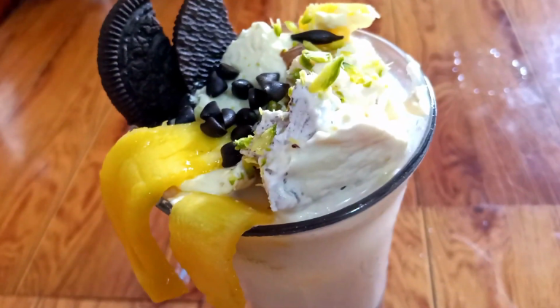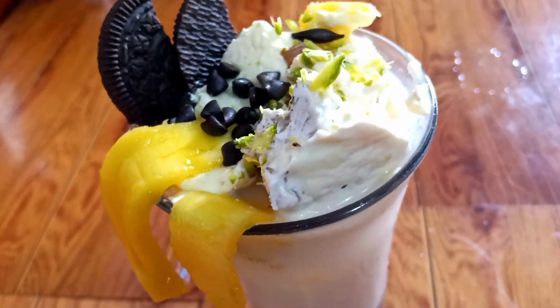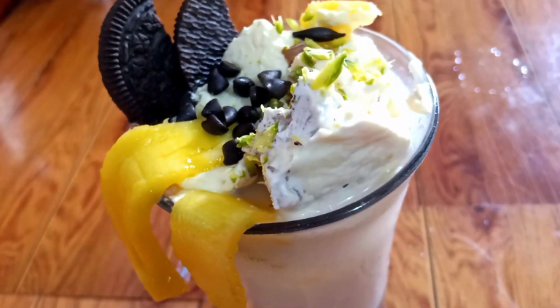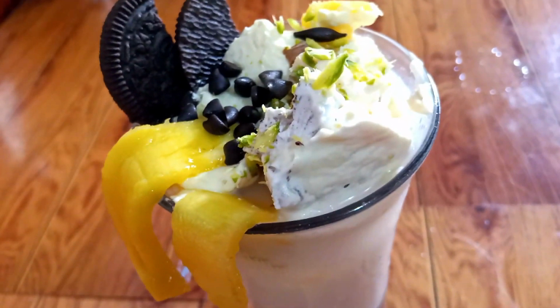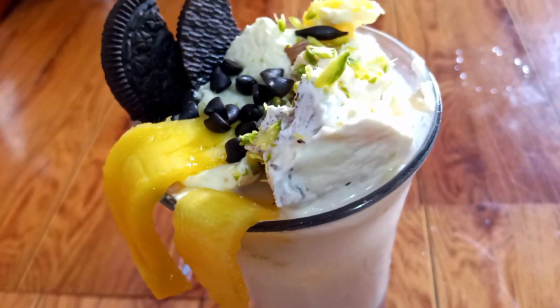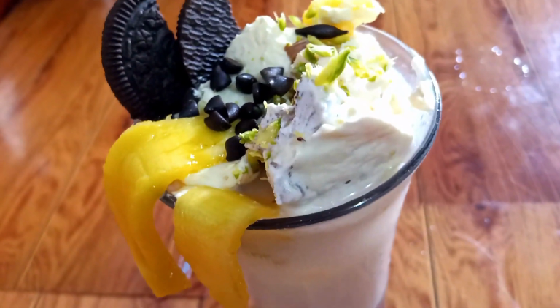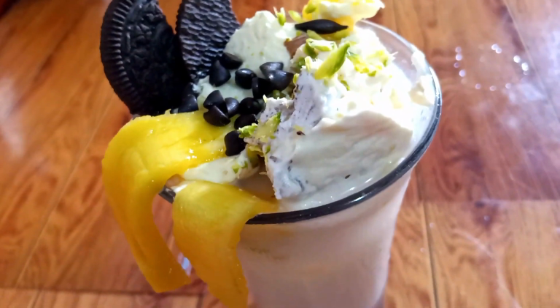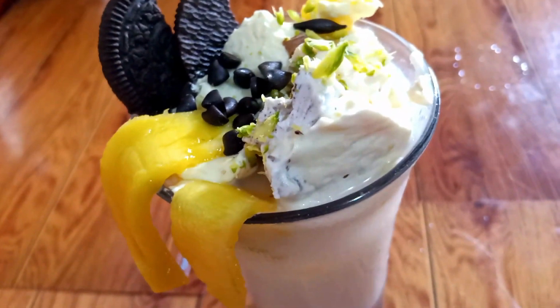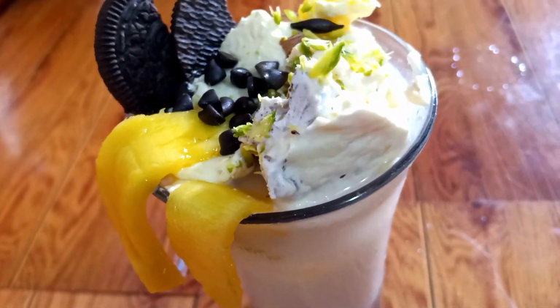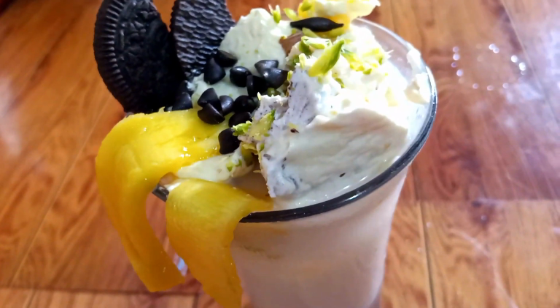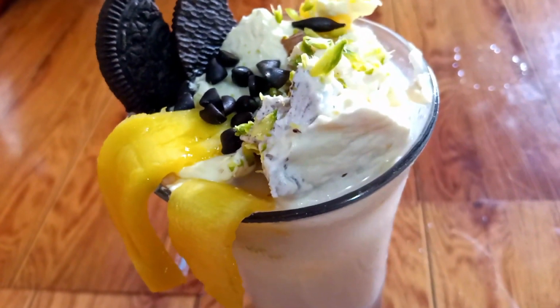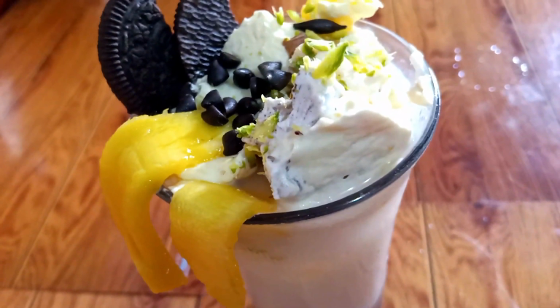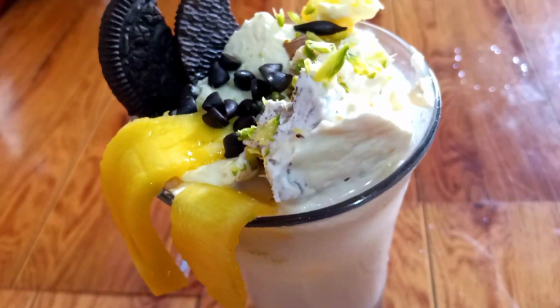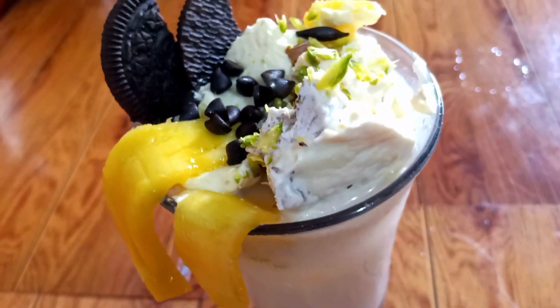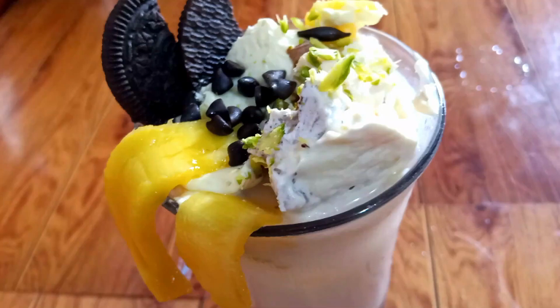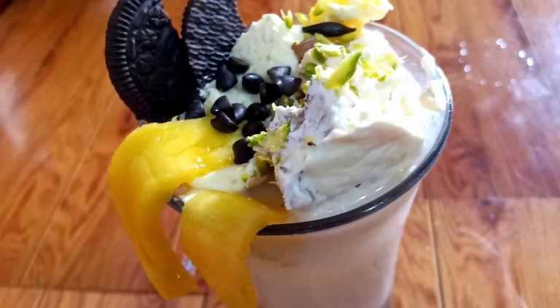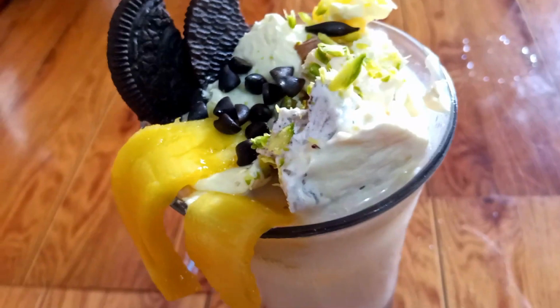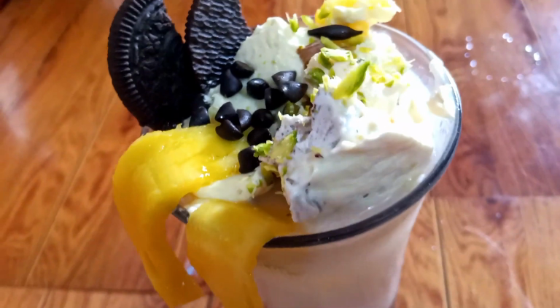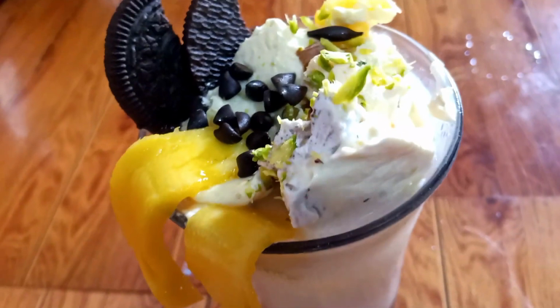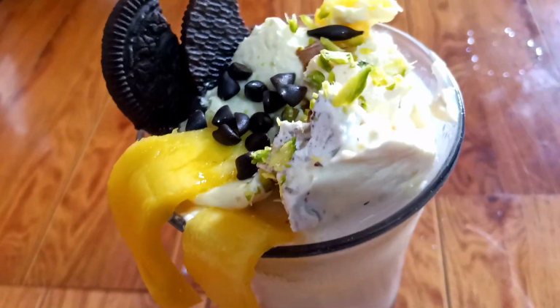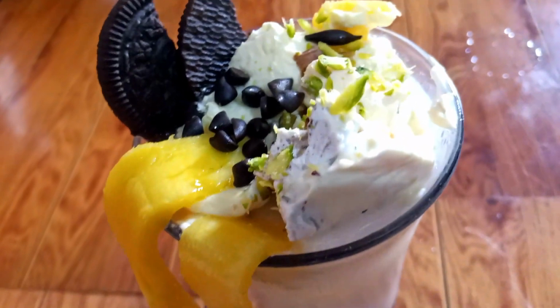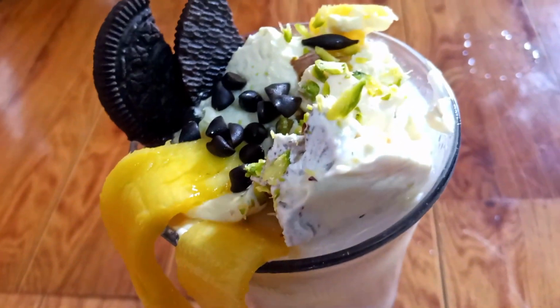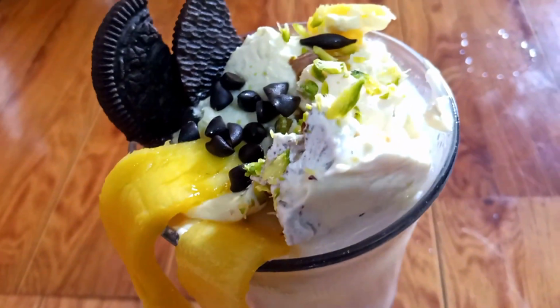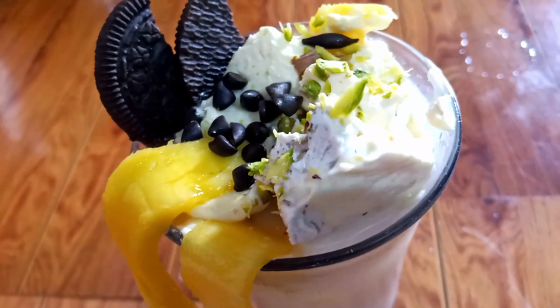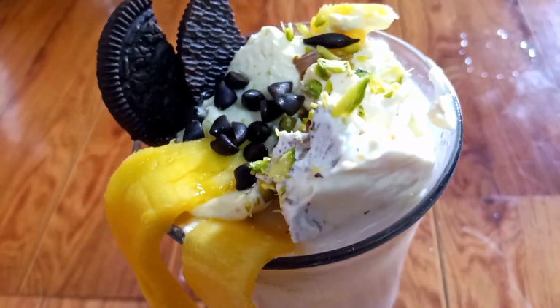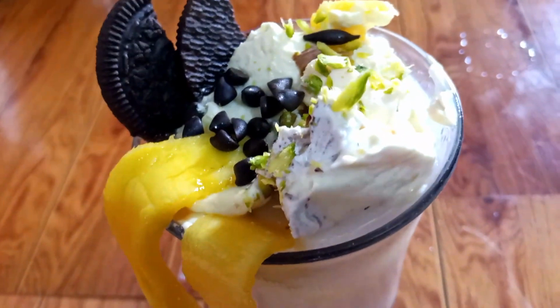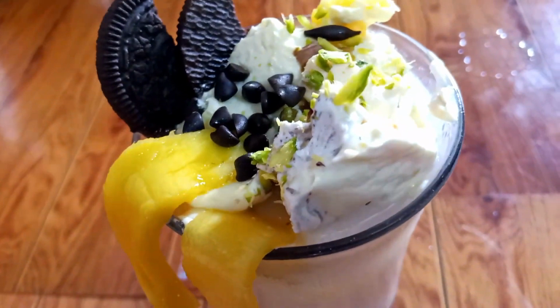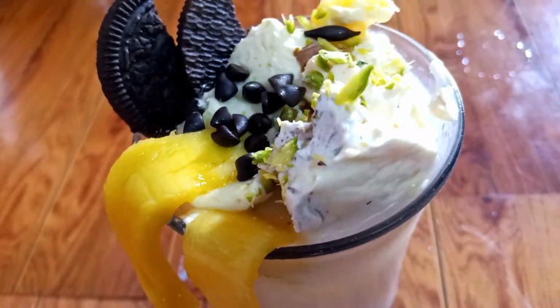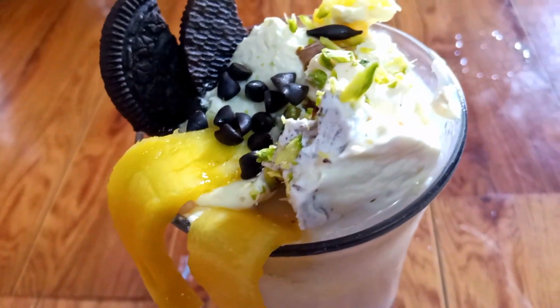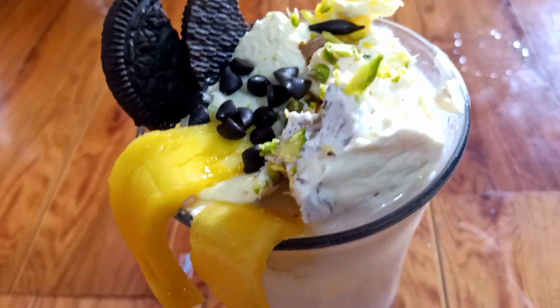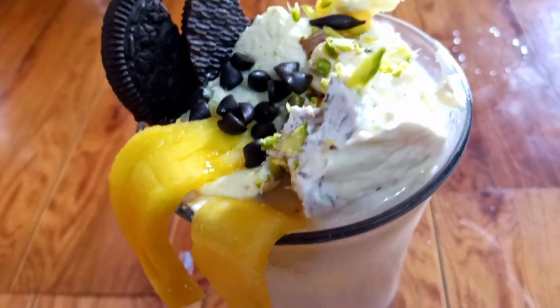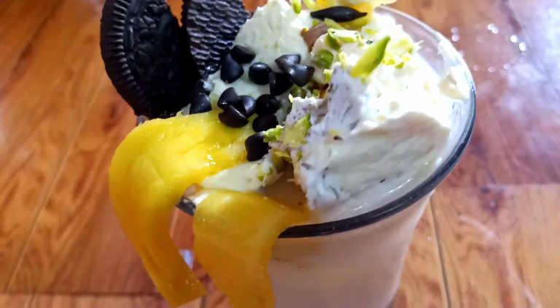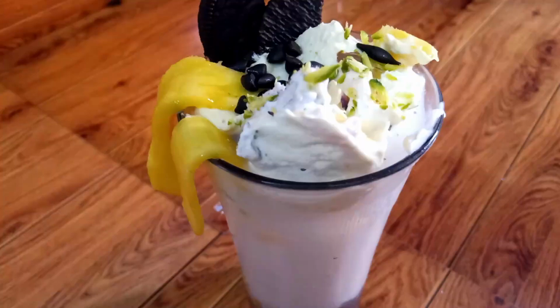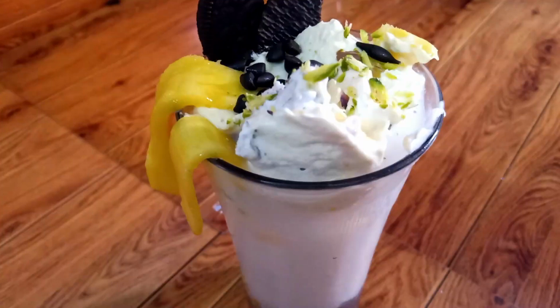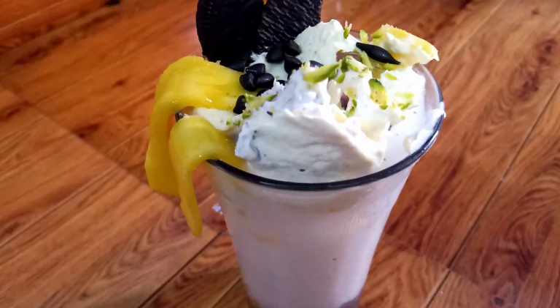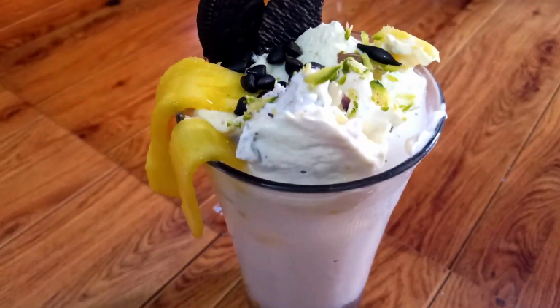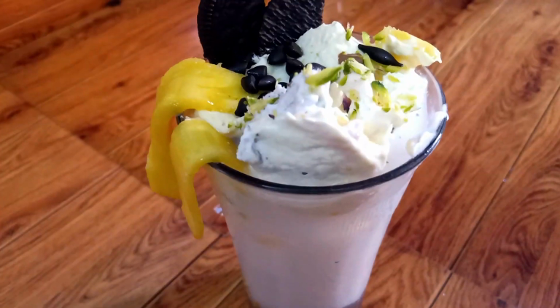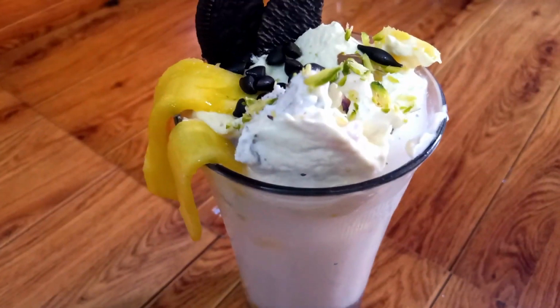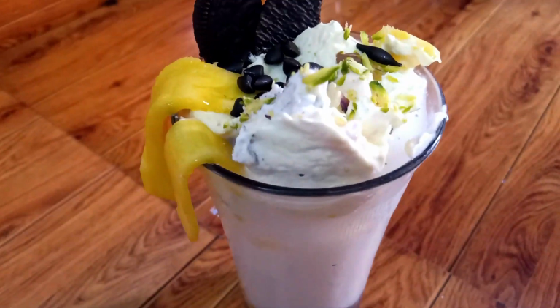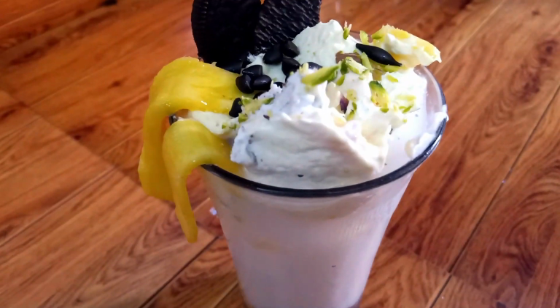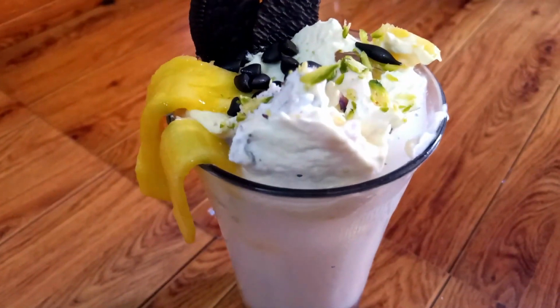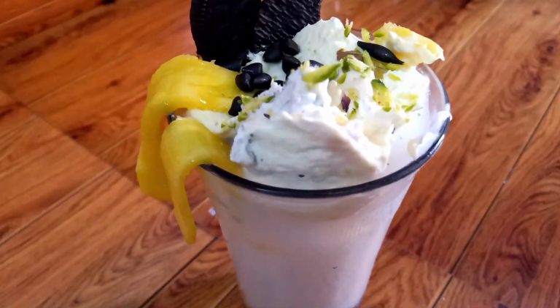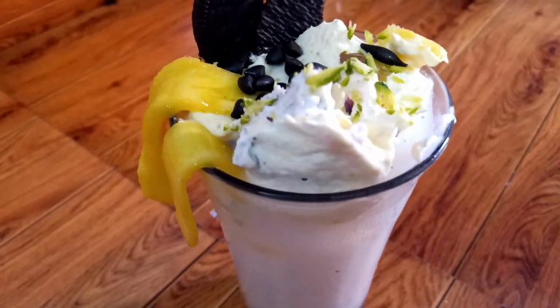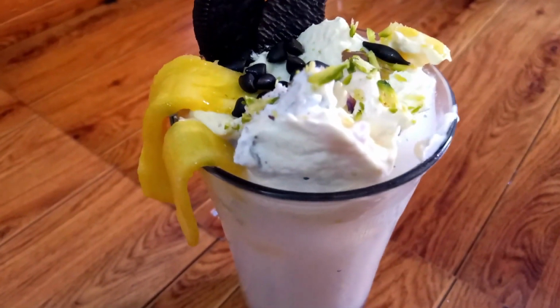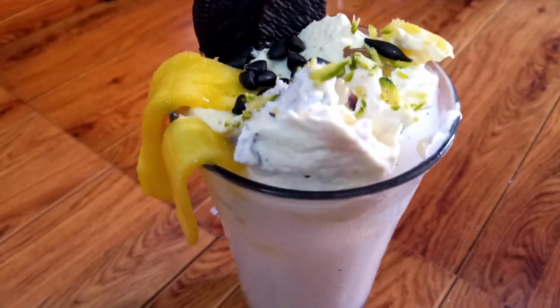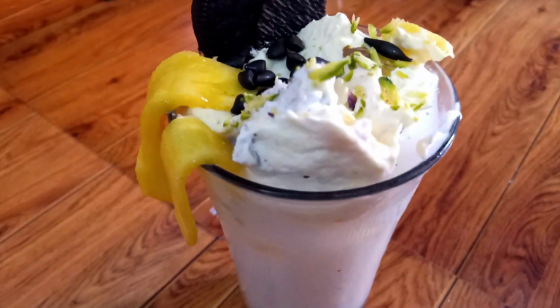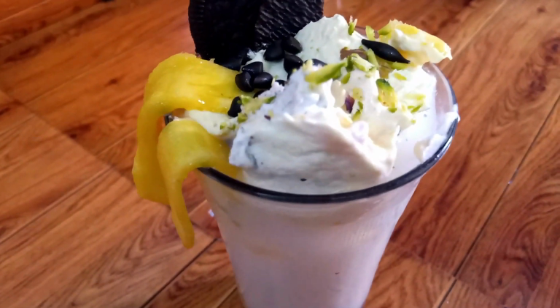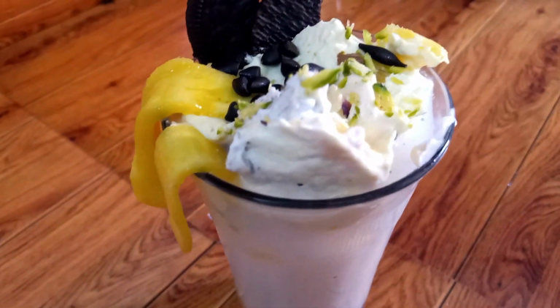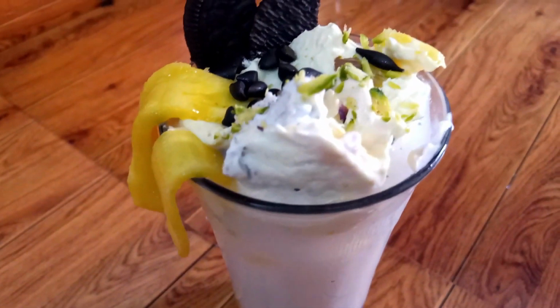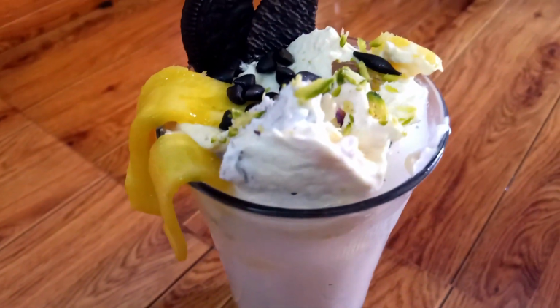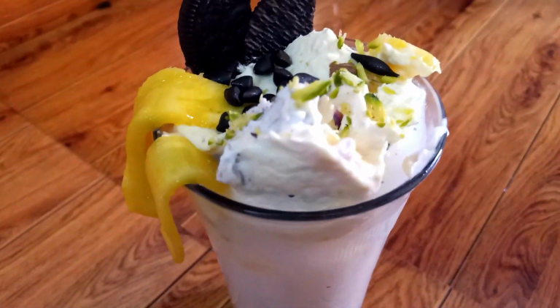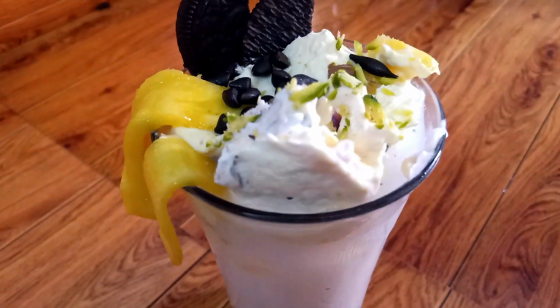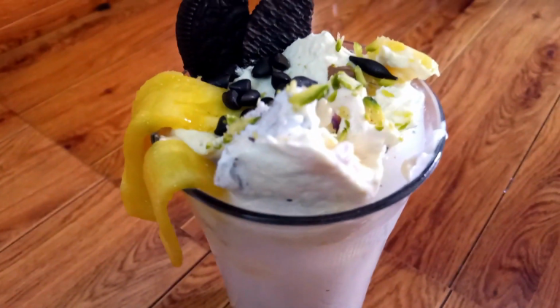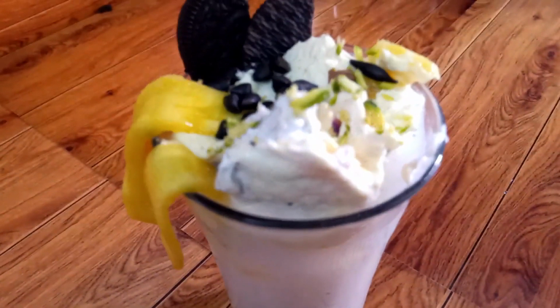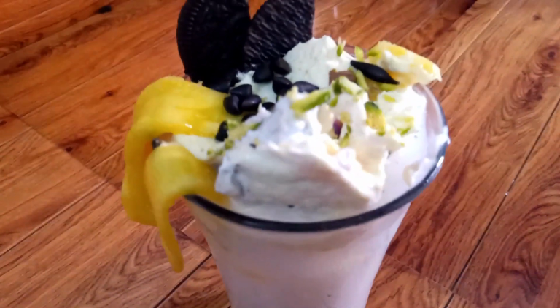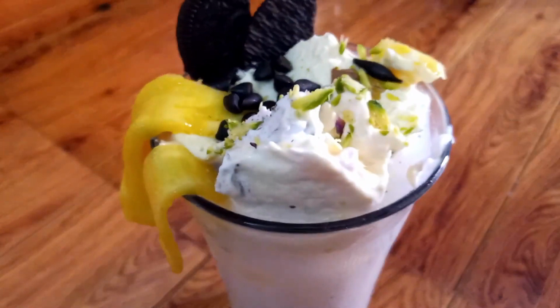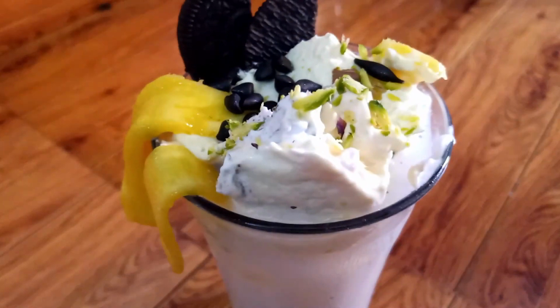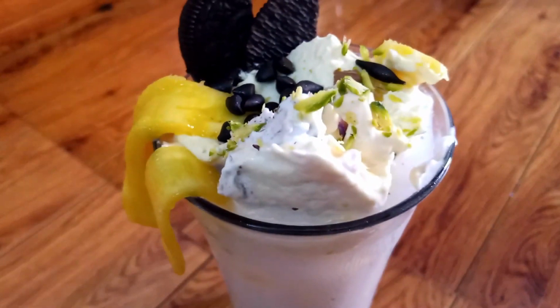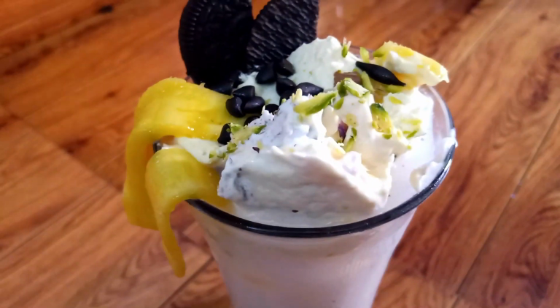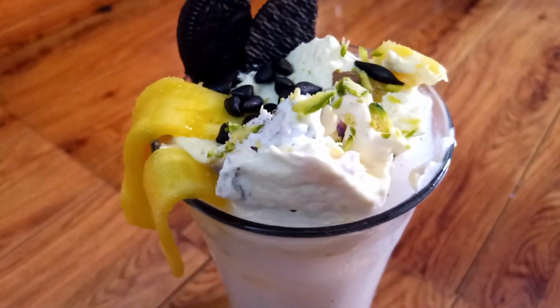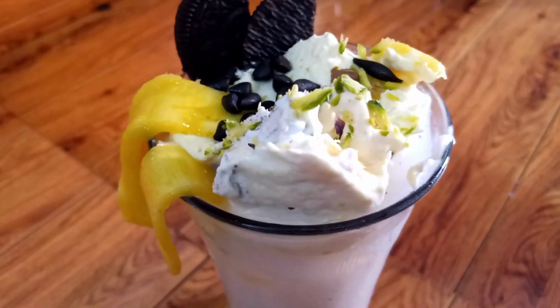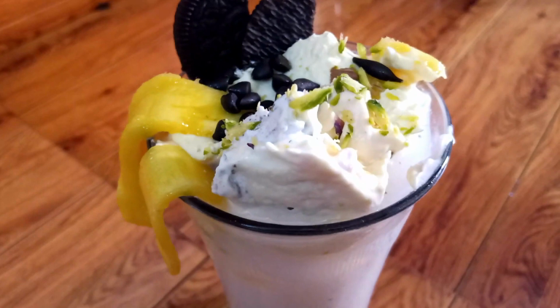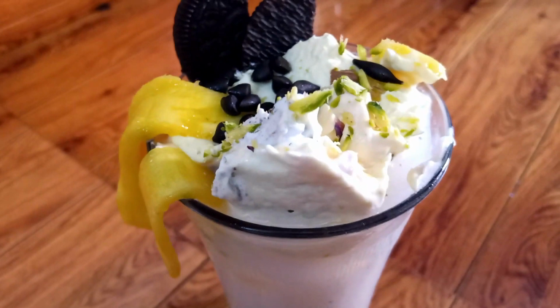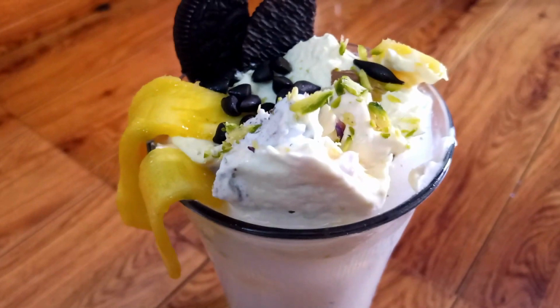These sweet fruit shakes are perfect for summer — made to taste delicious.